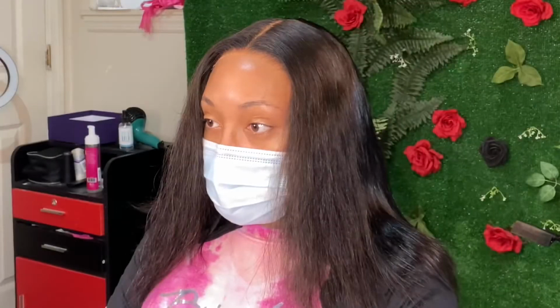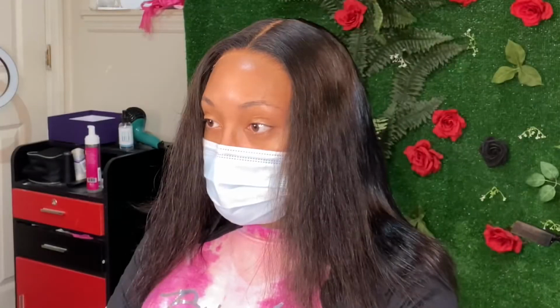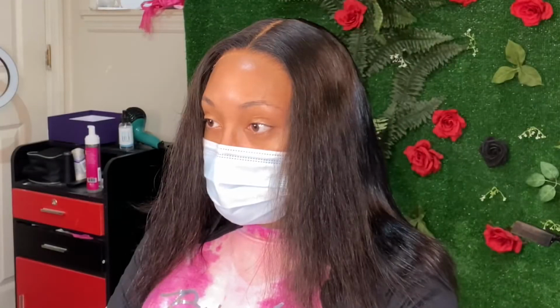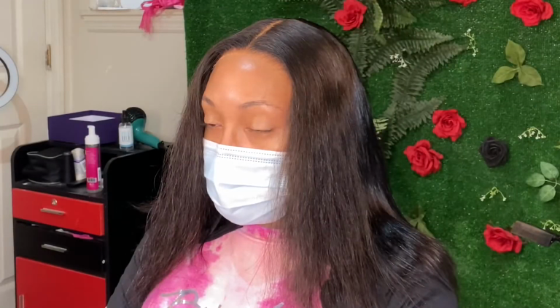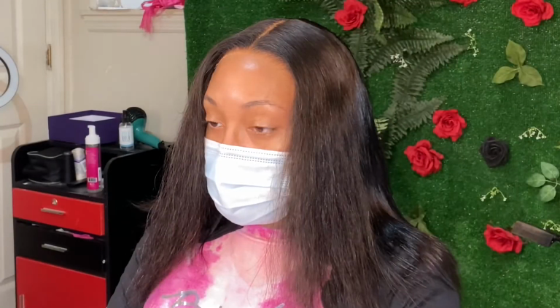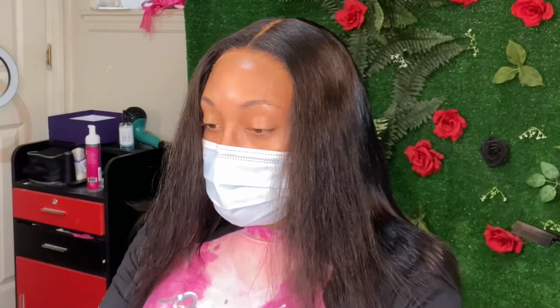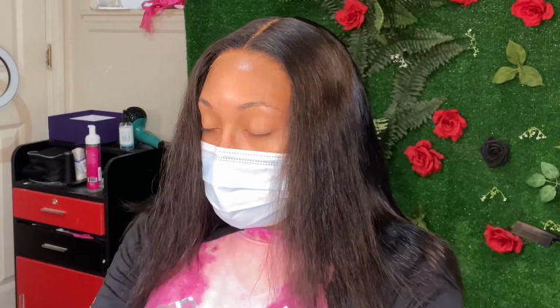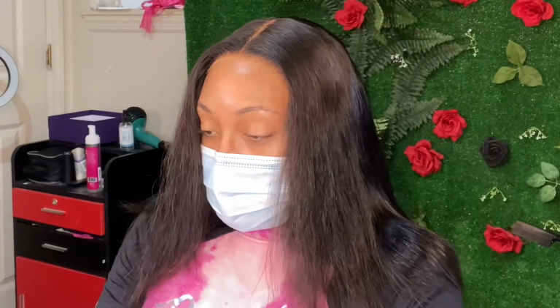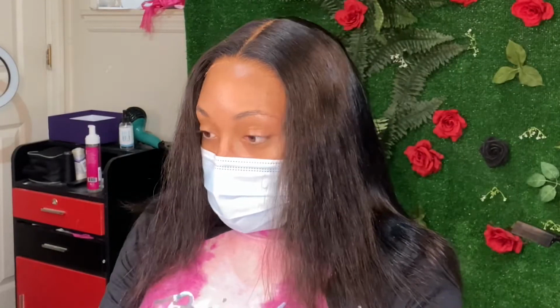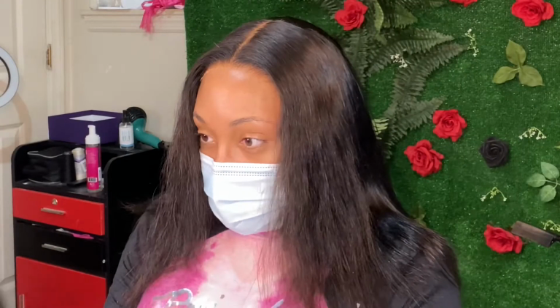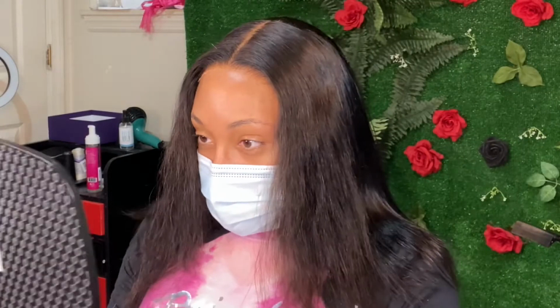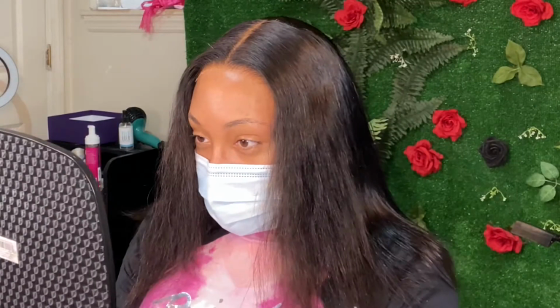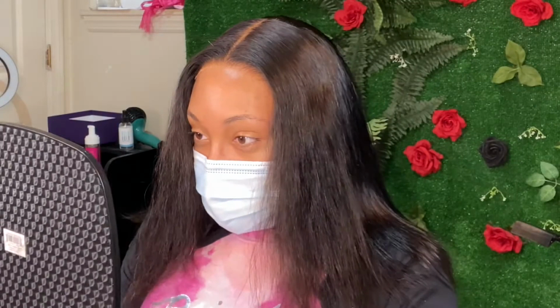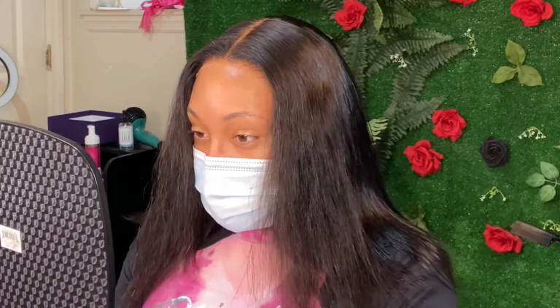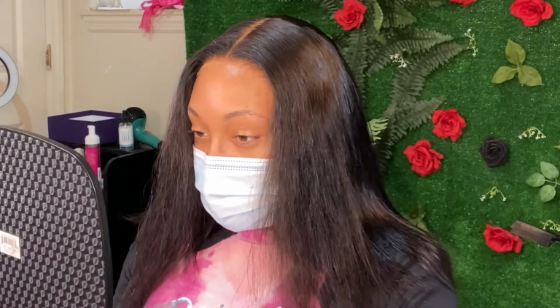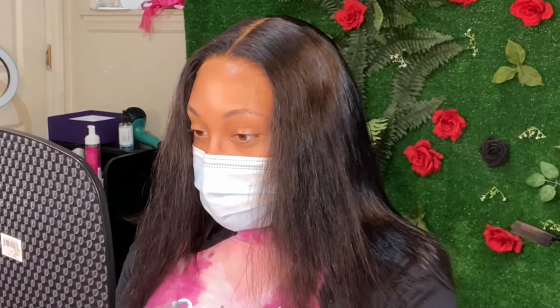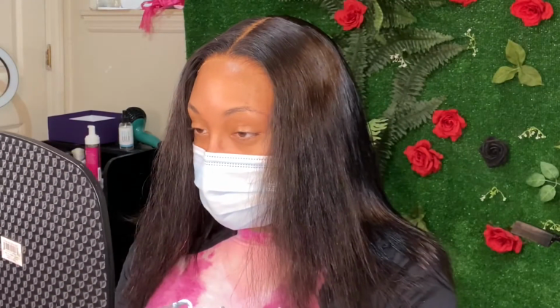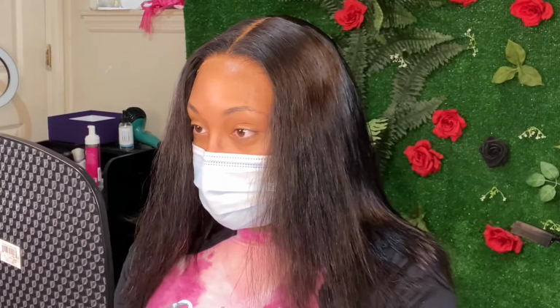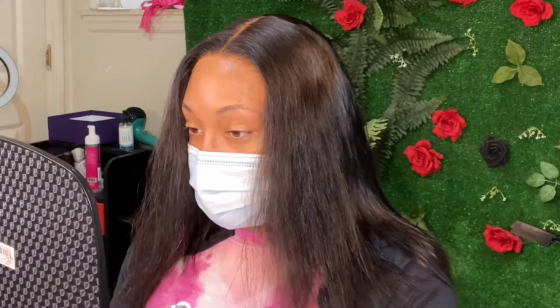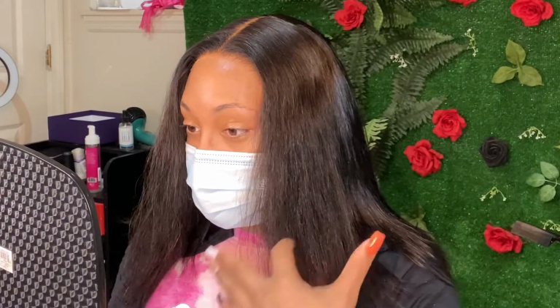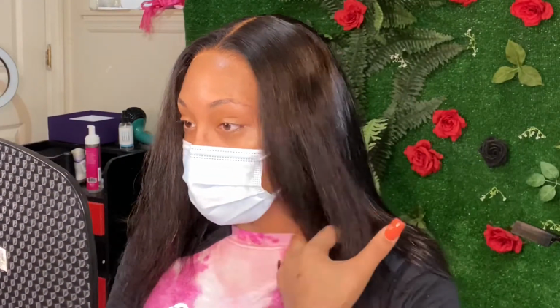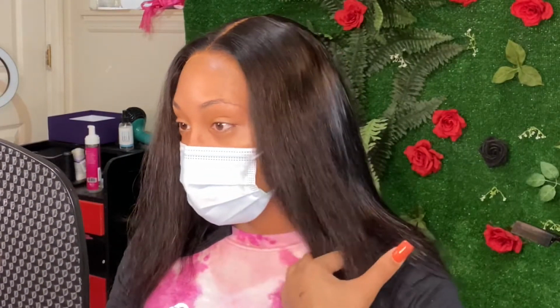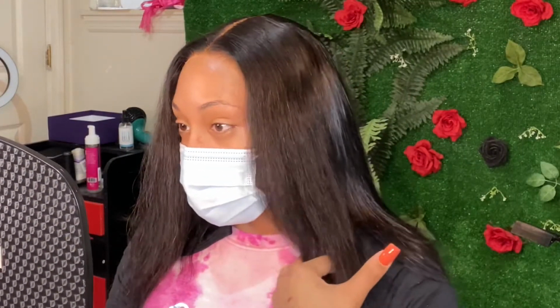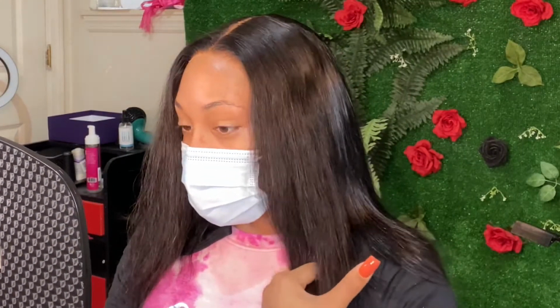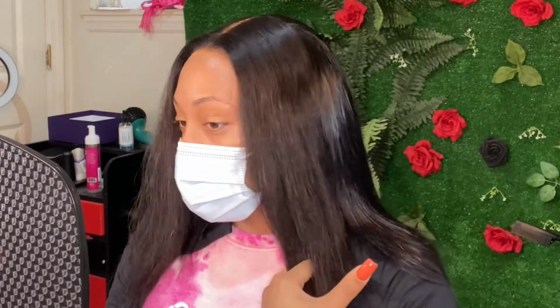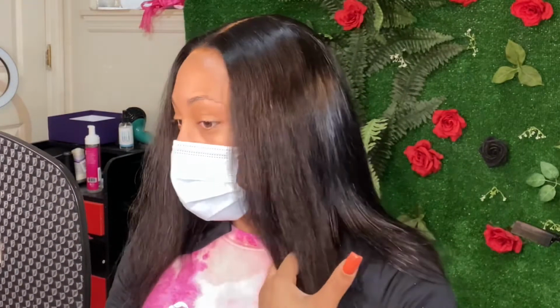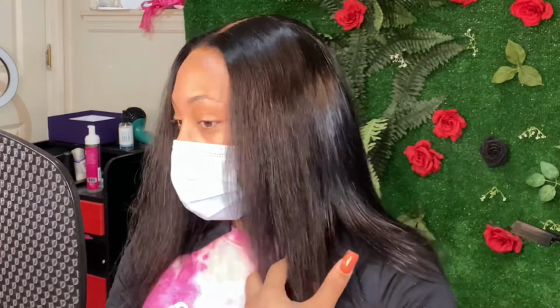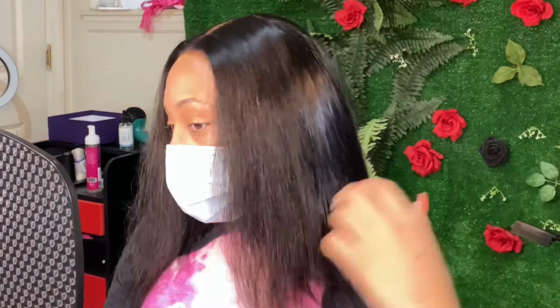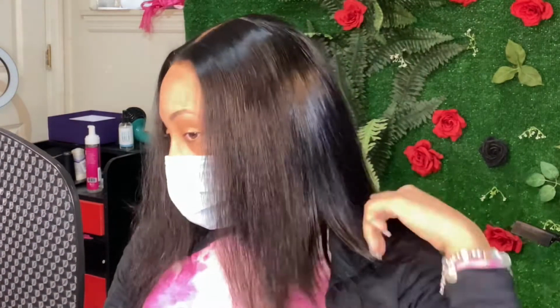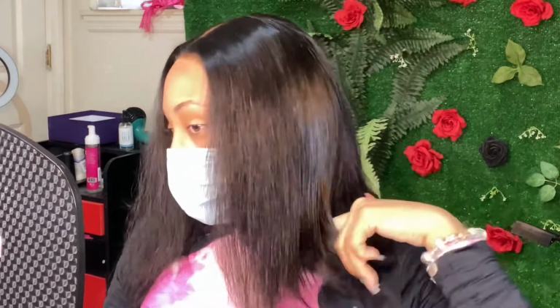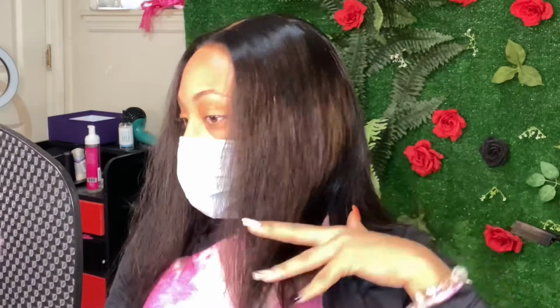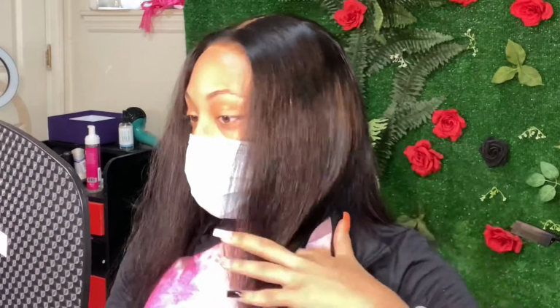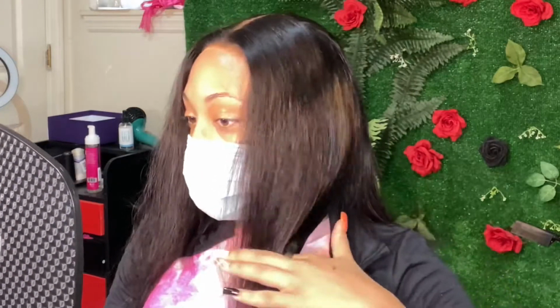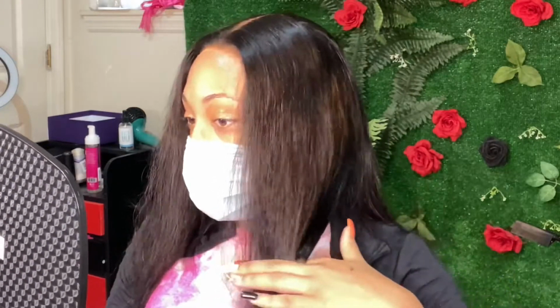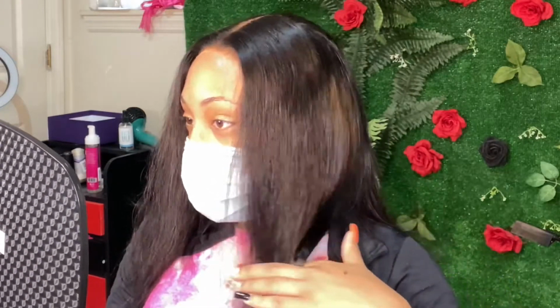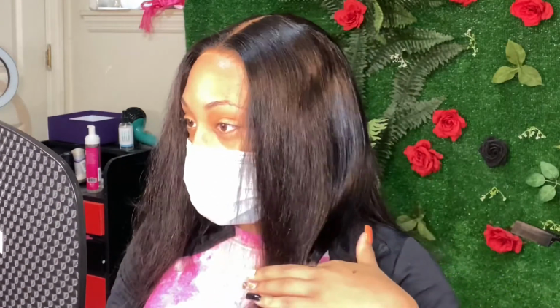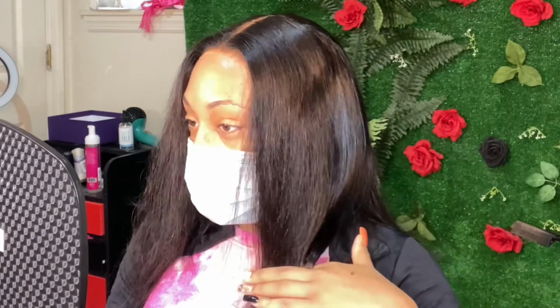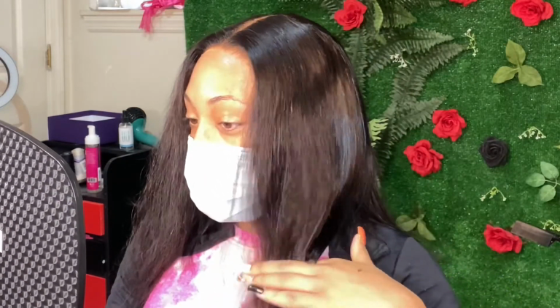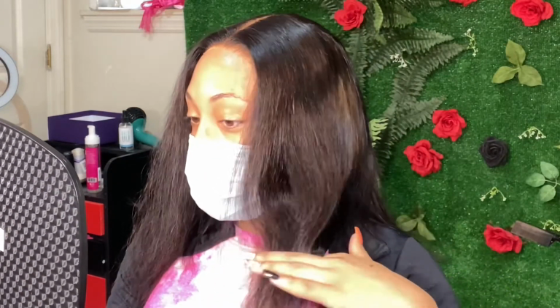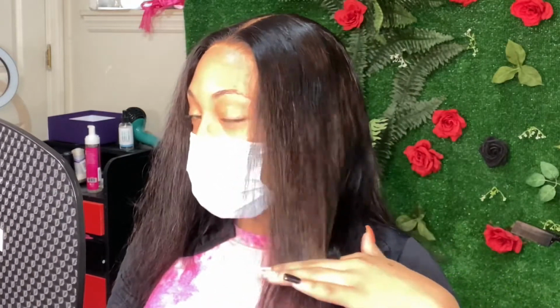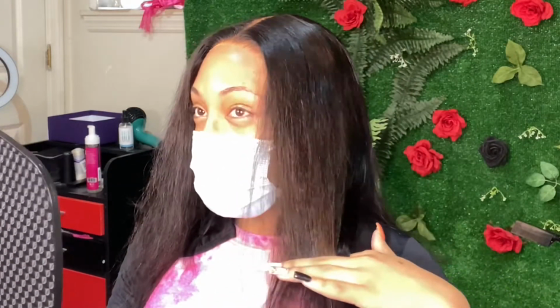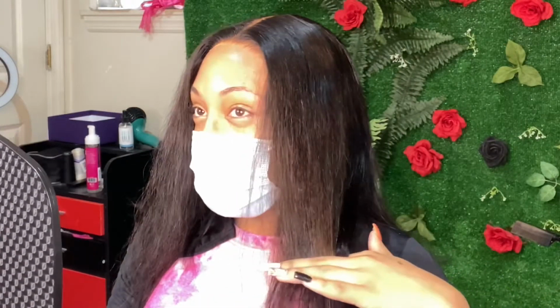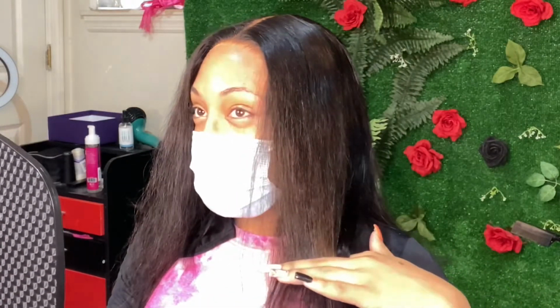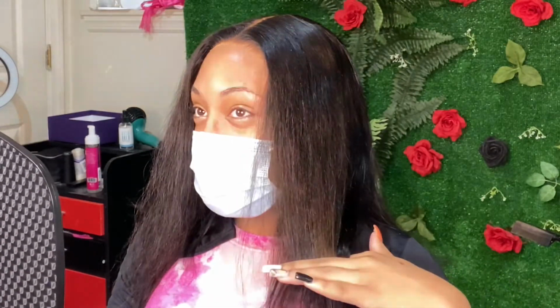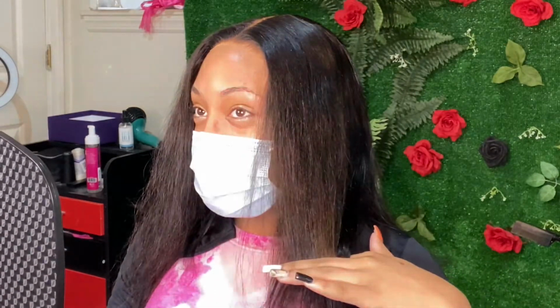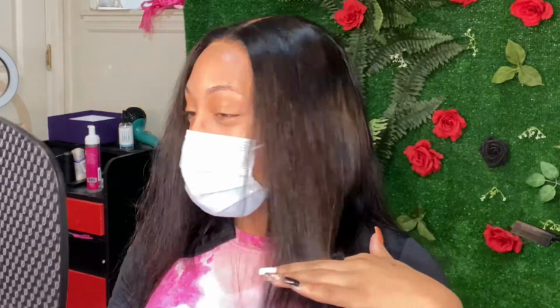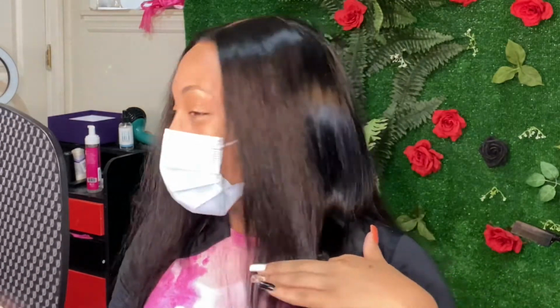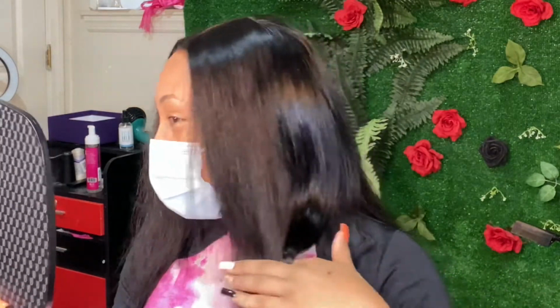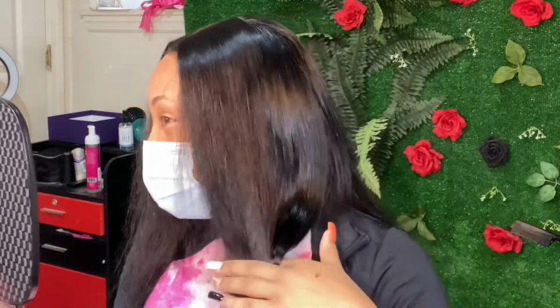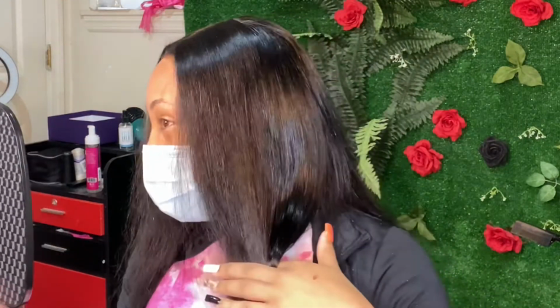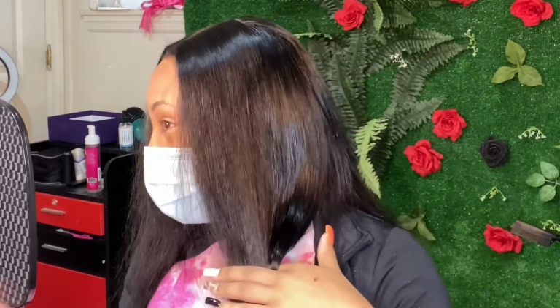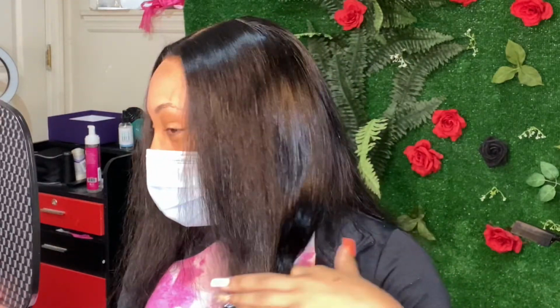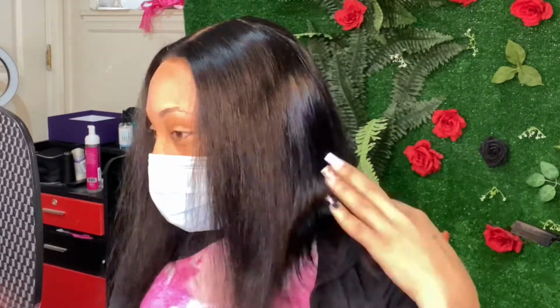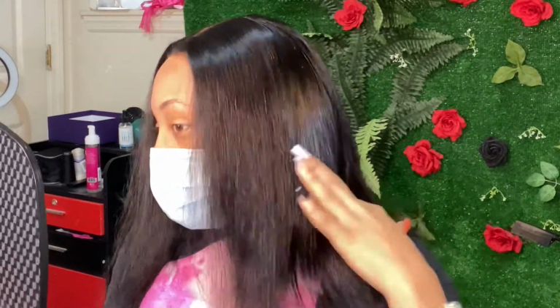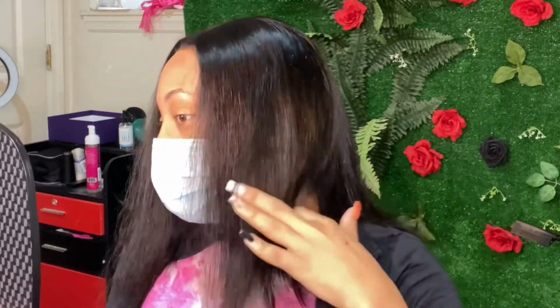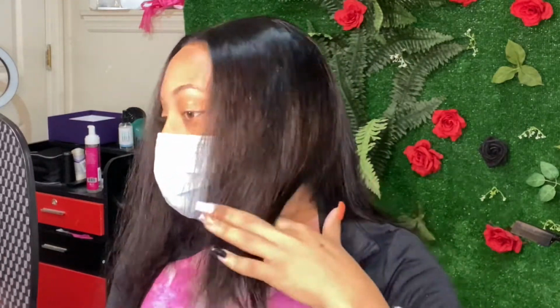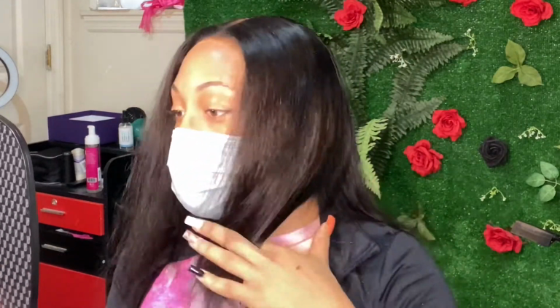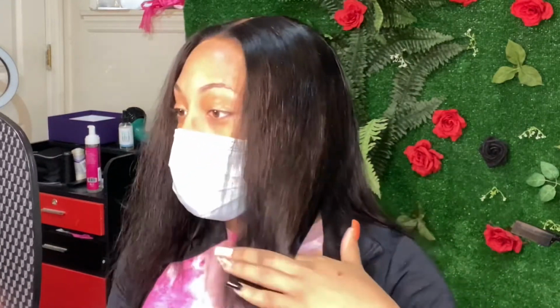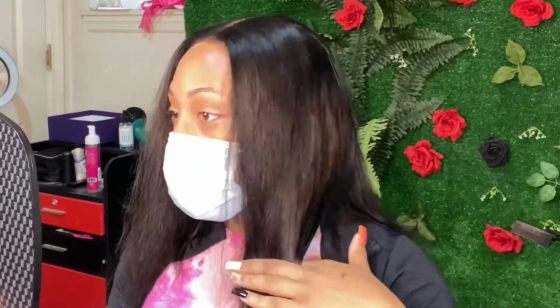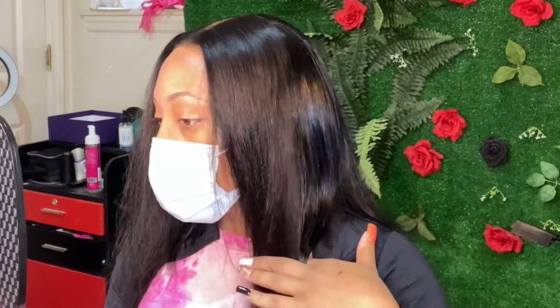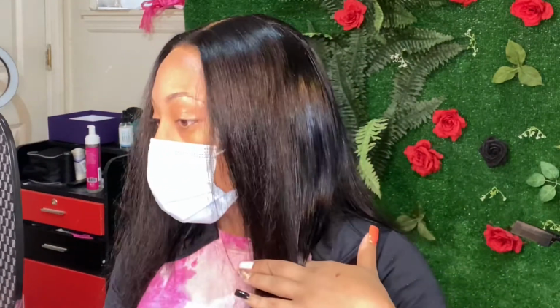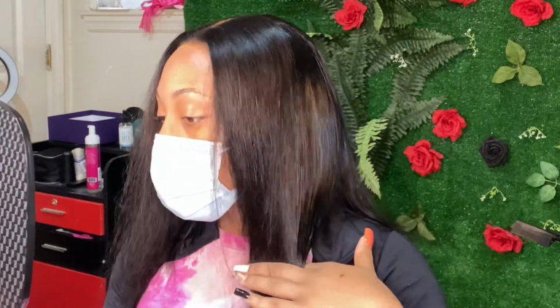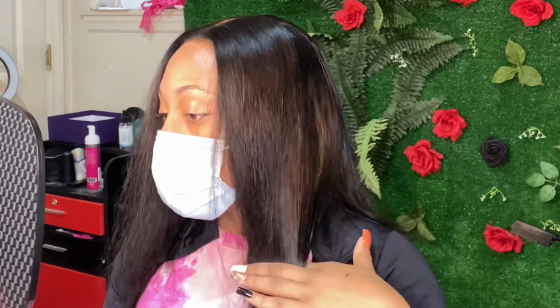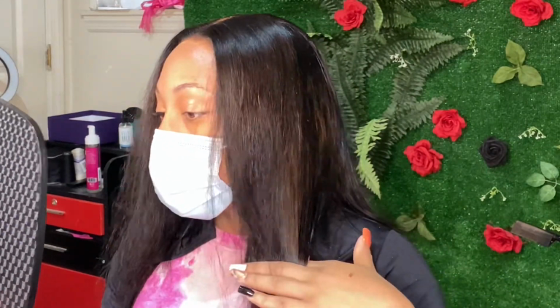Now we are discussing how short she wants it. She just wants a little trim off the ends, so I'll be taking my clippers and doing so.